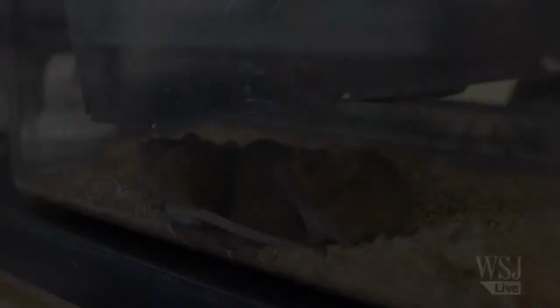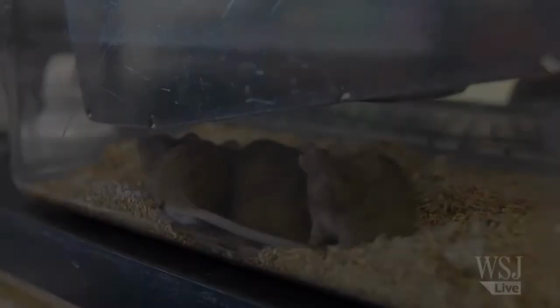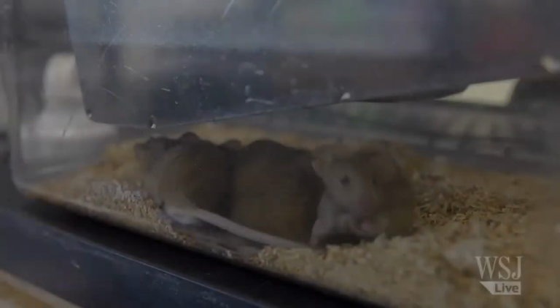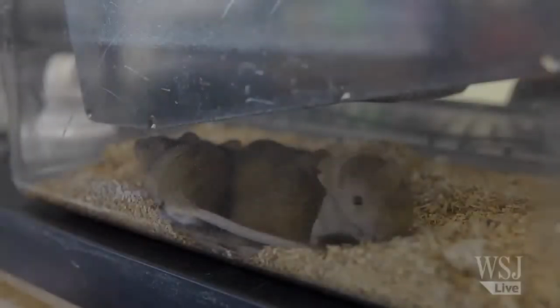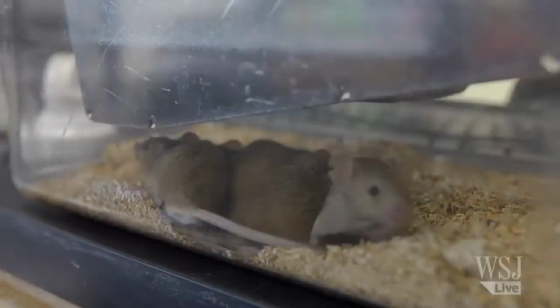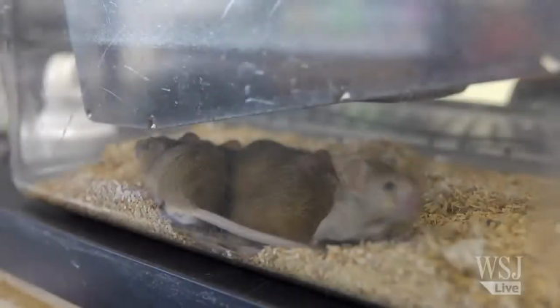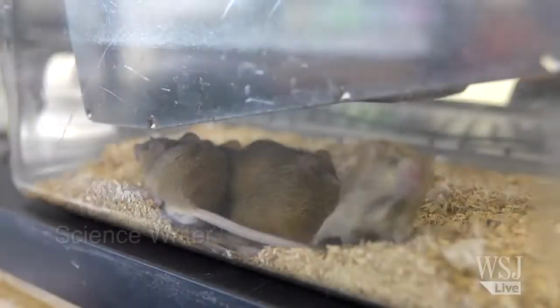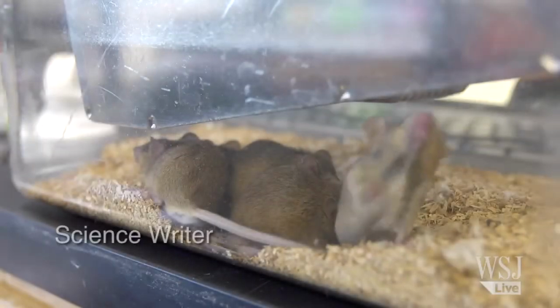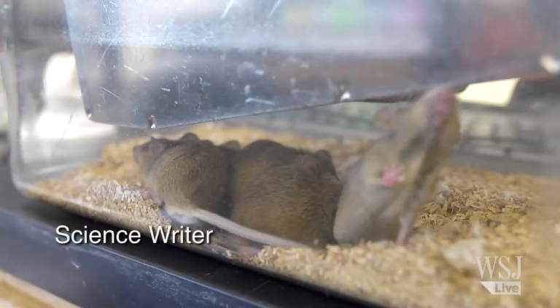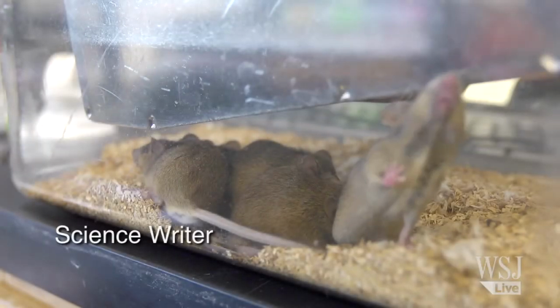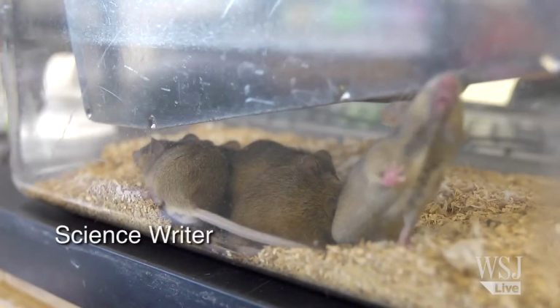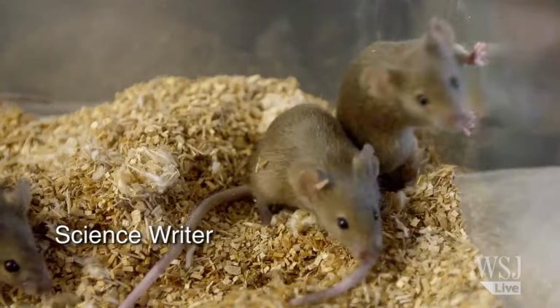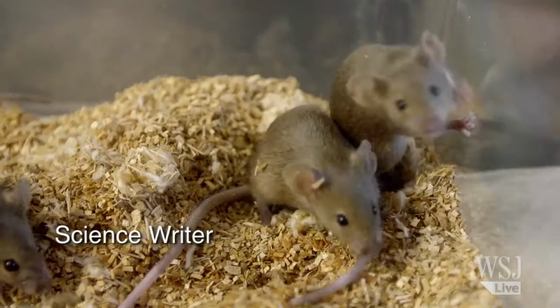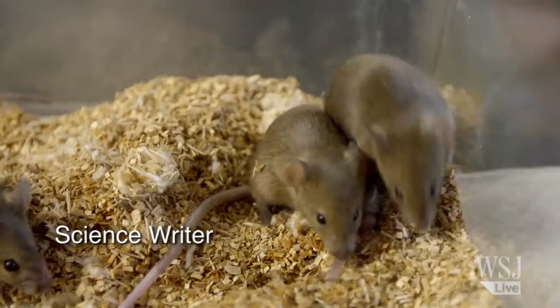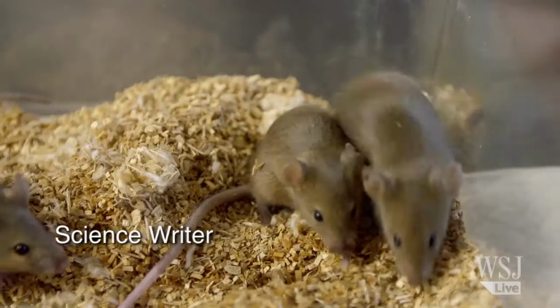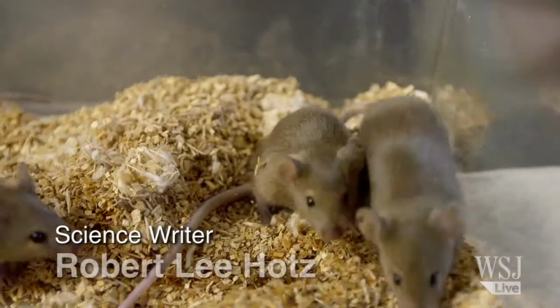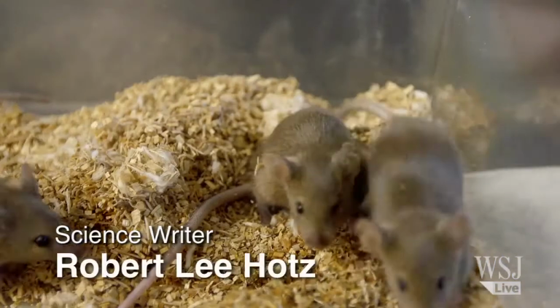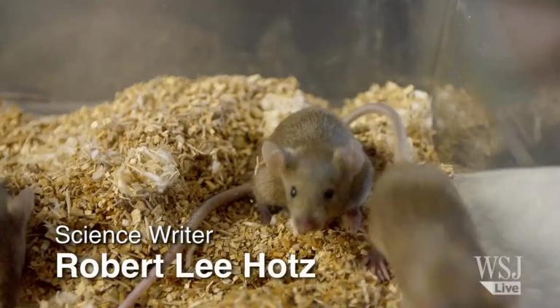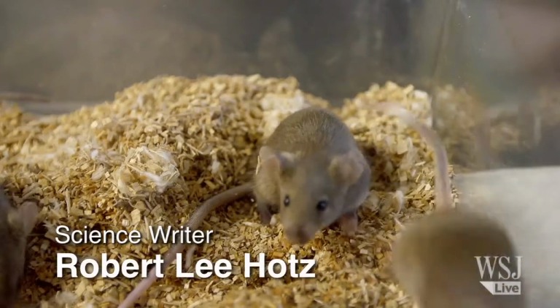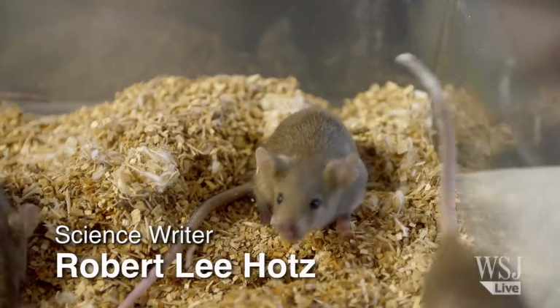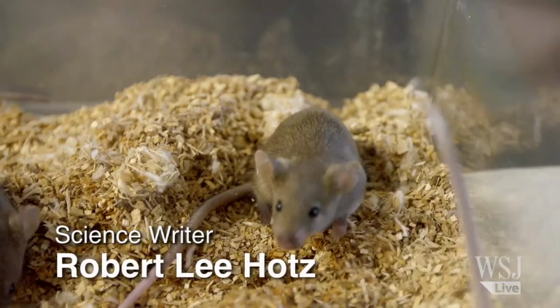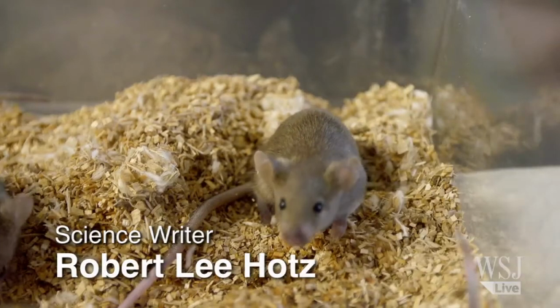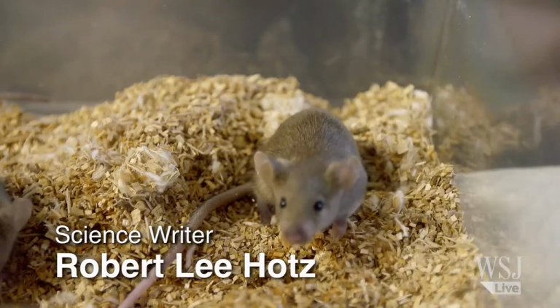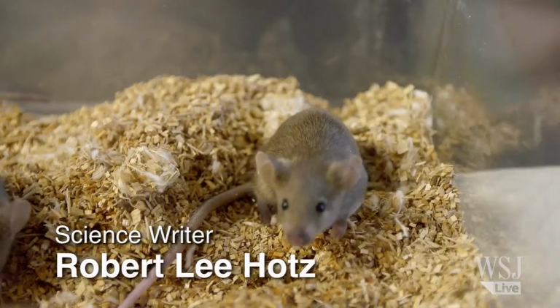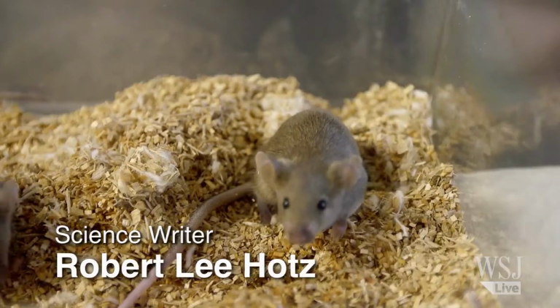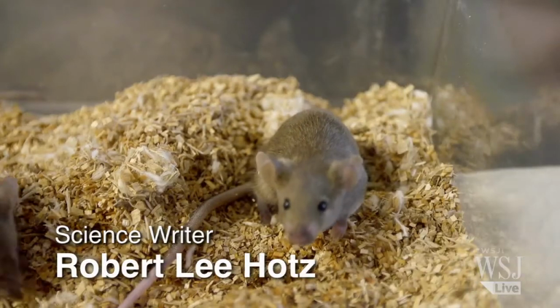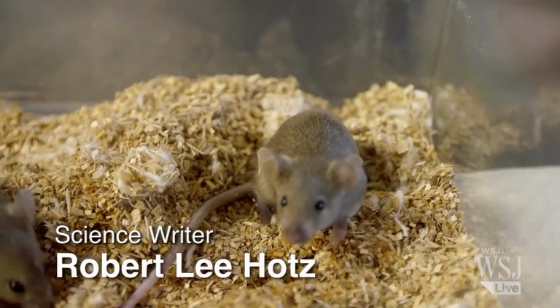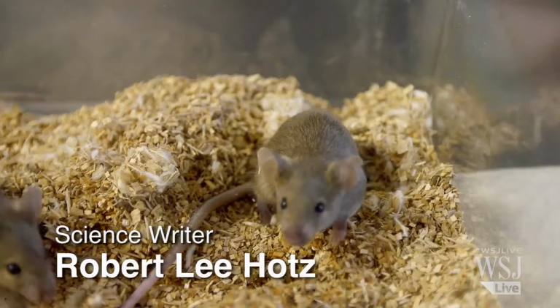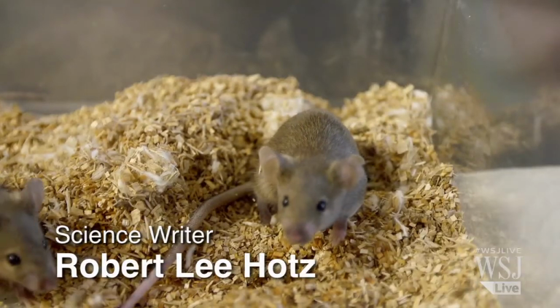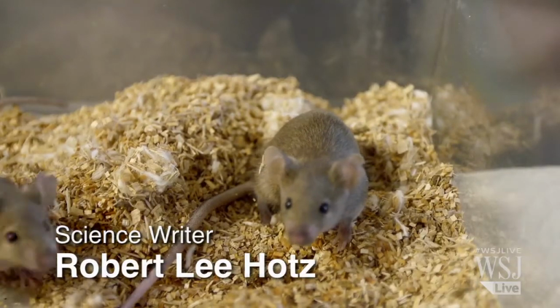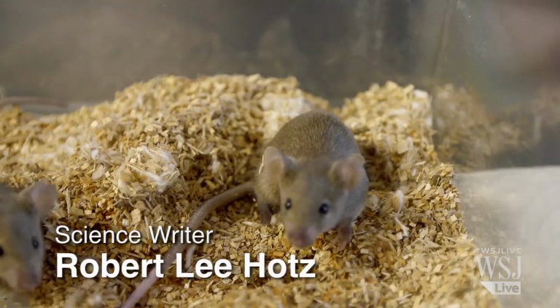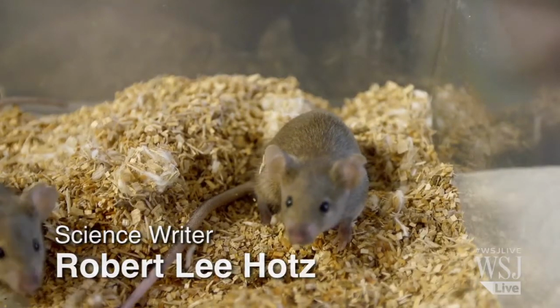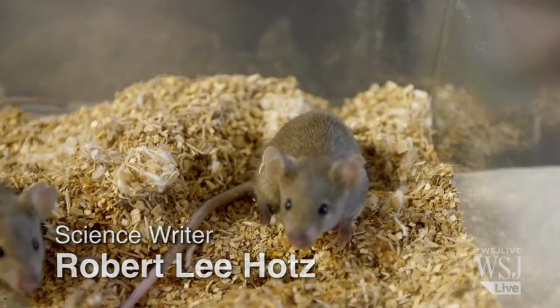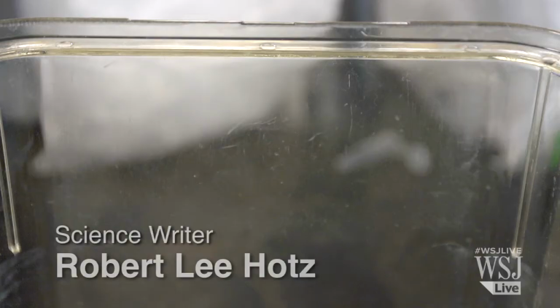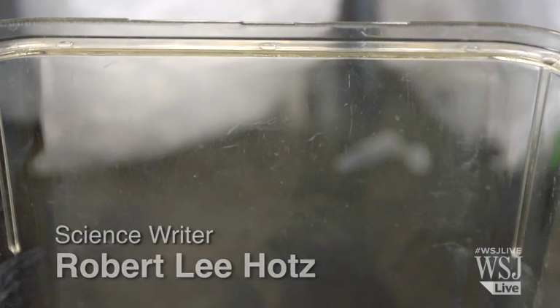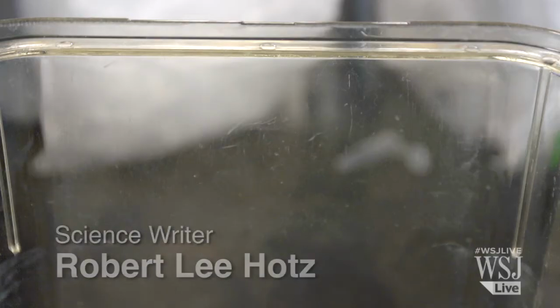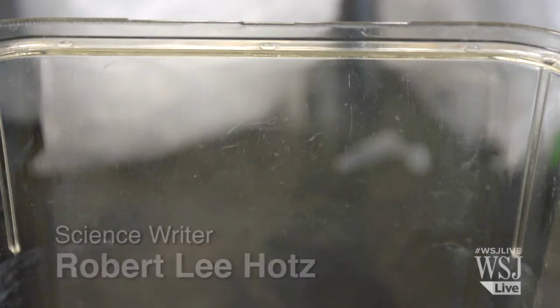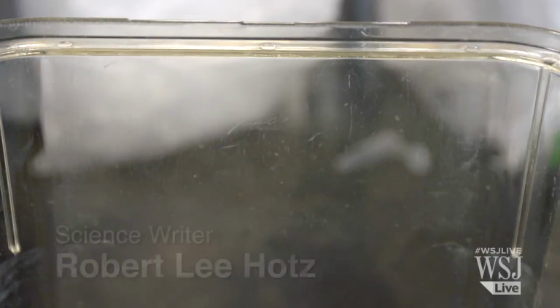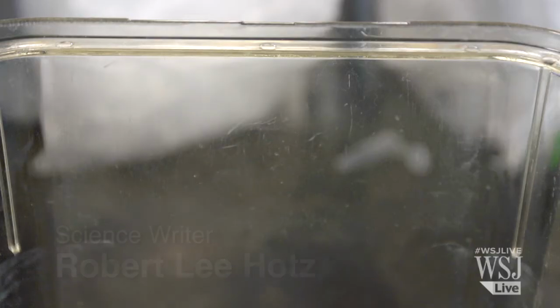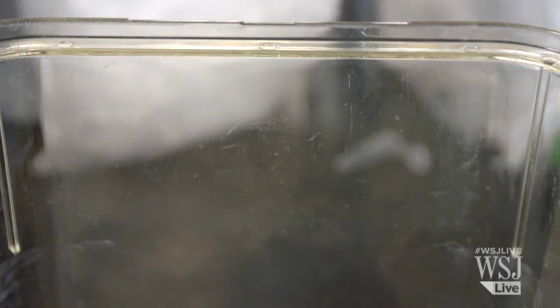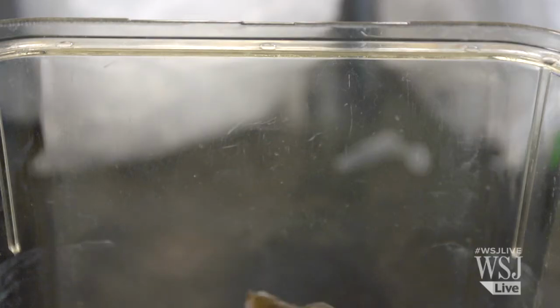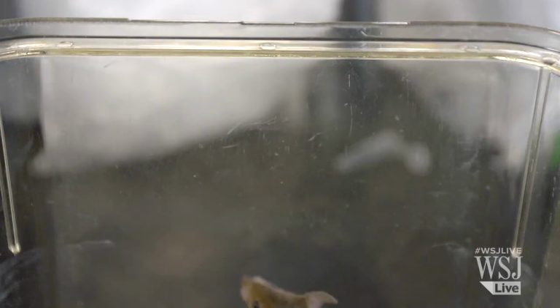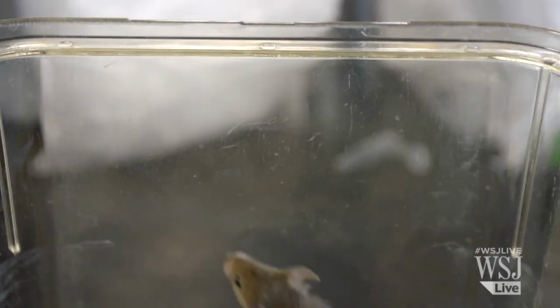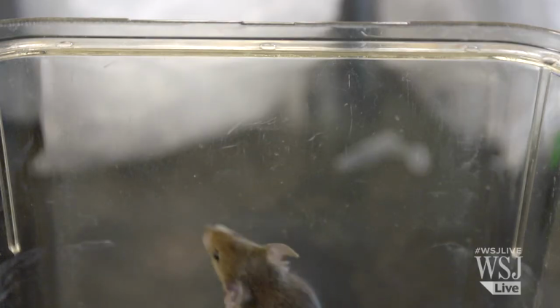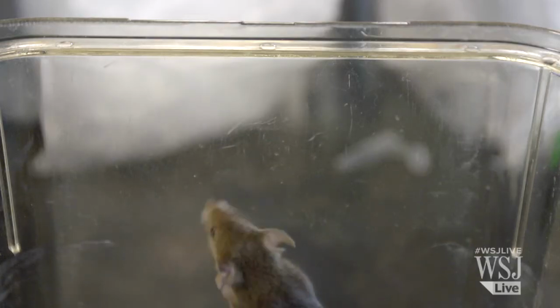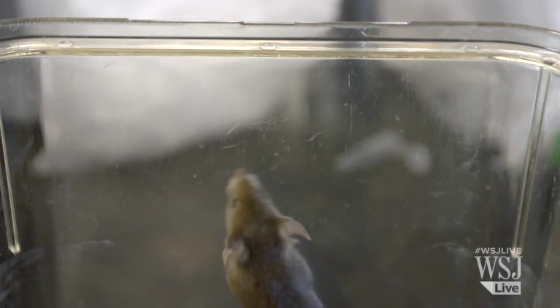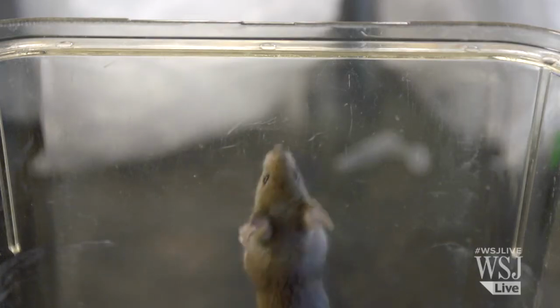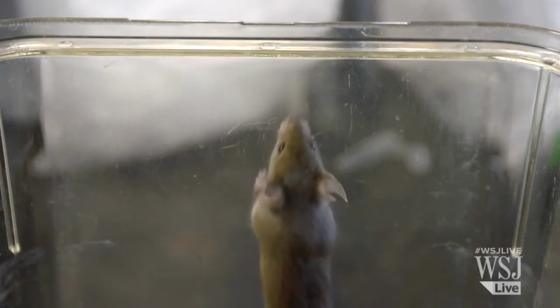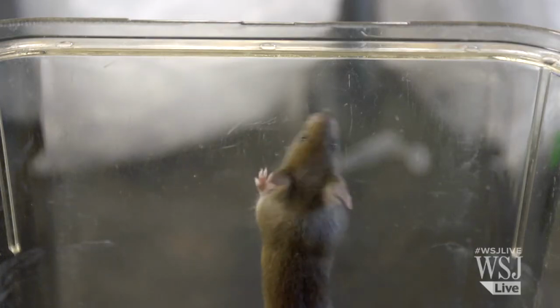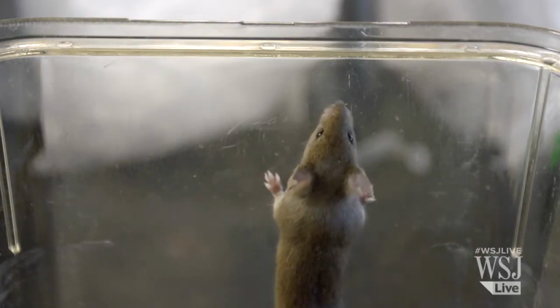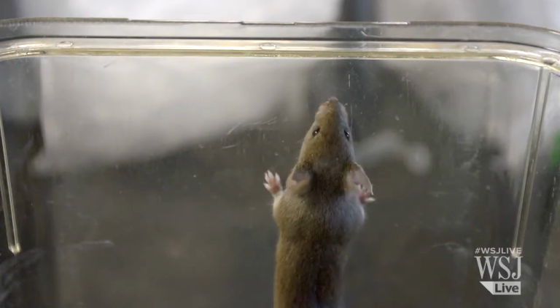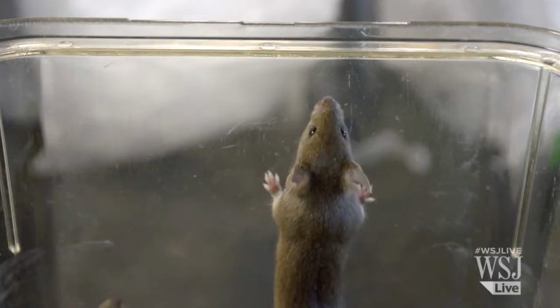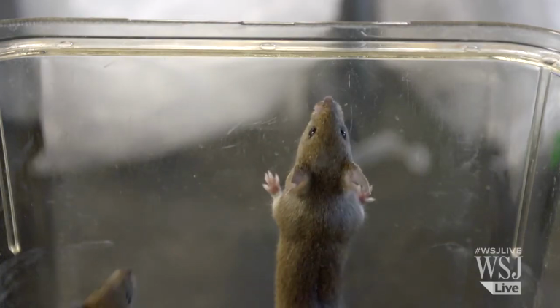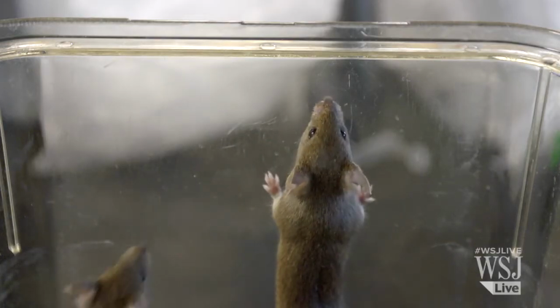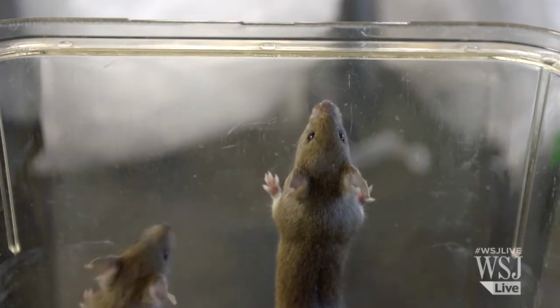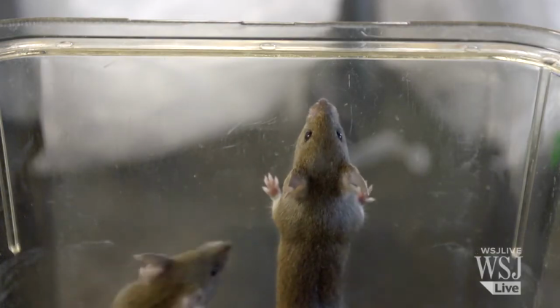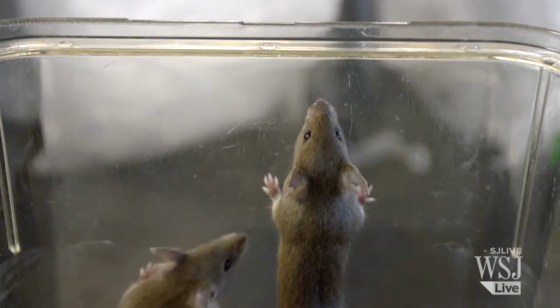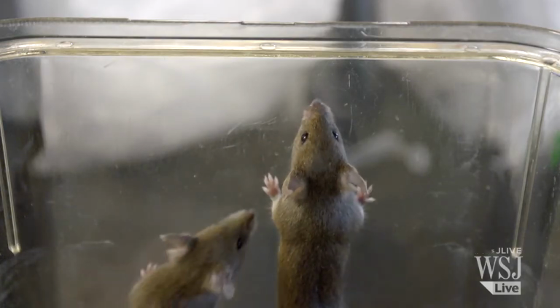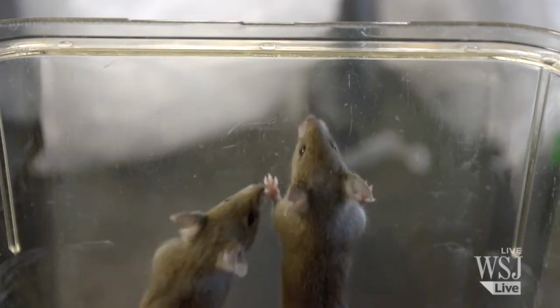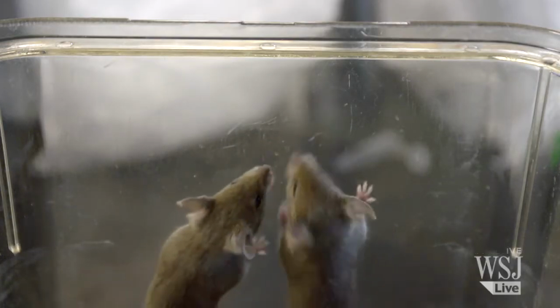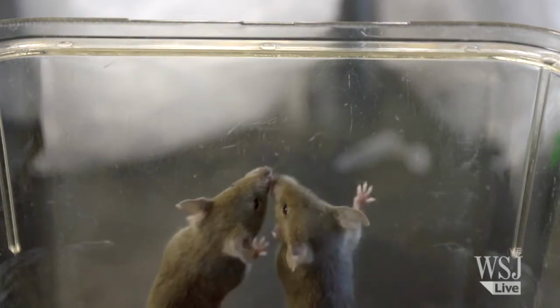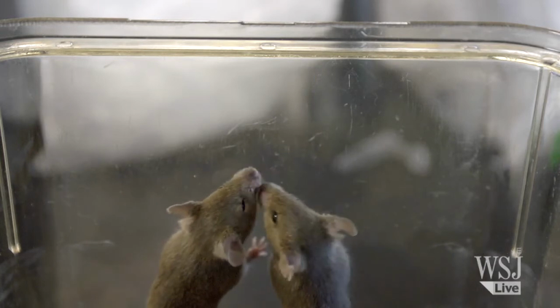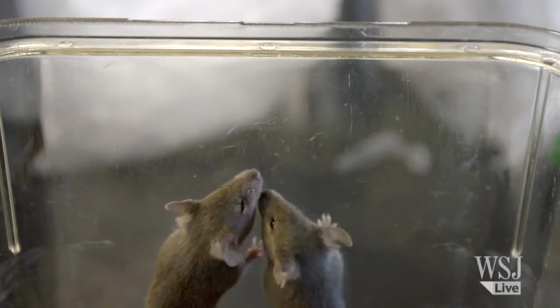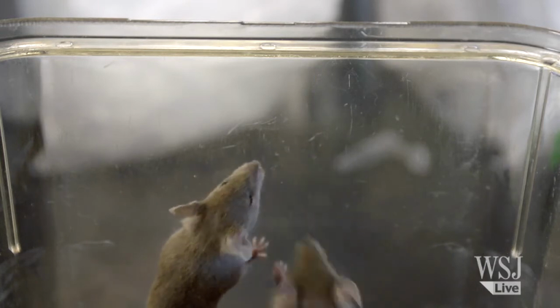How do you turn a mouse into a mine detector? You start by tweaking the neurobiology of its nose.